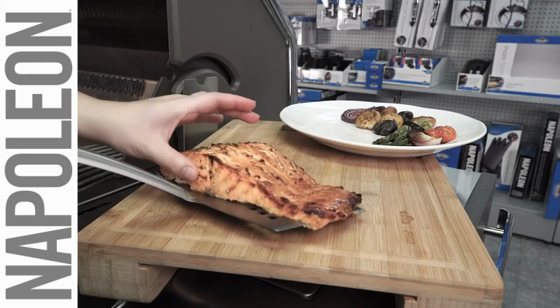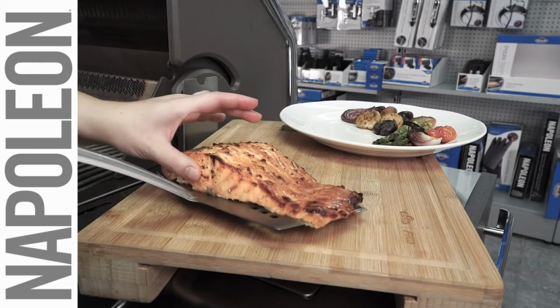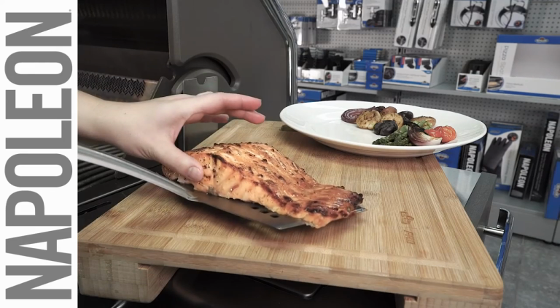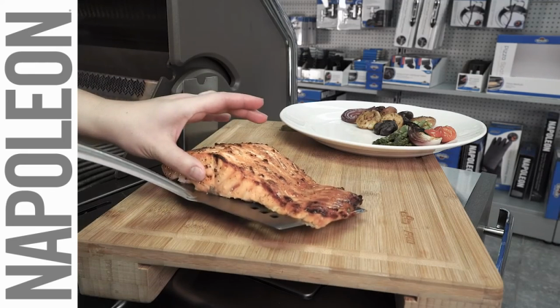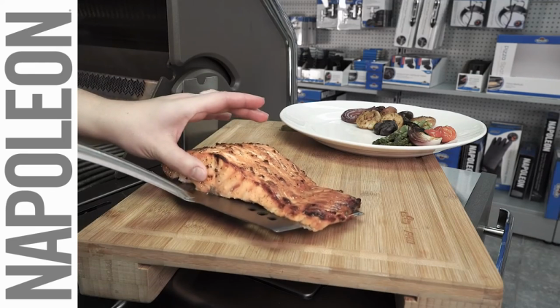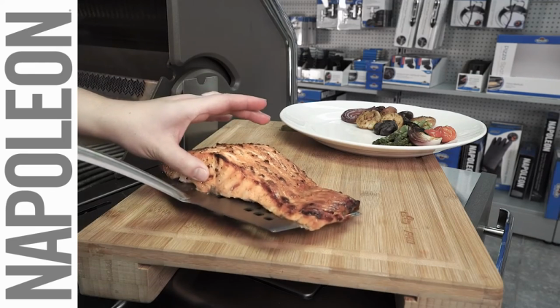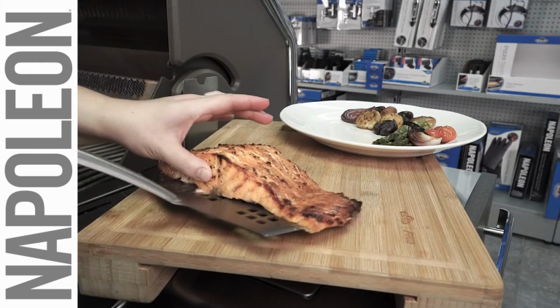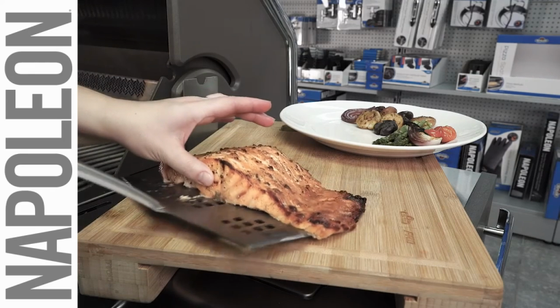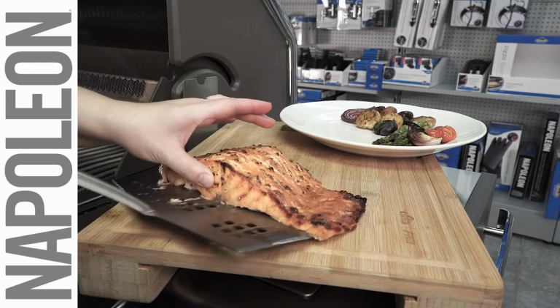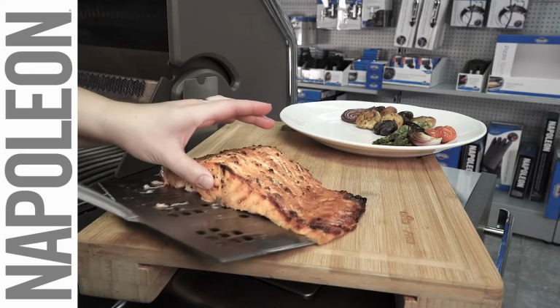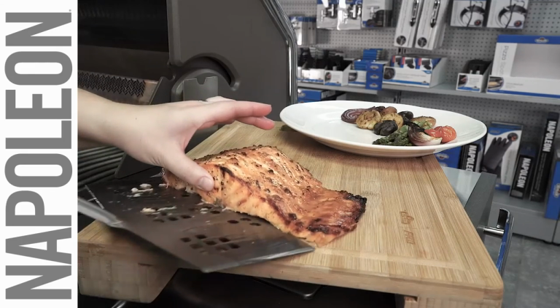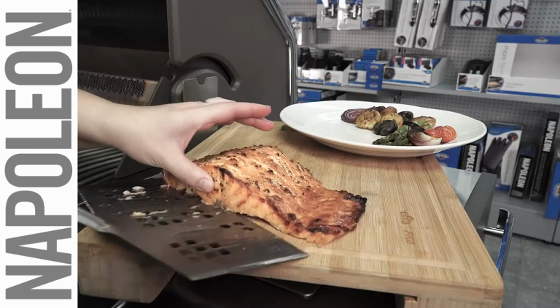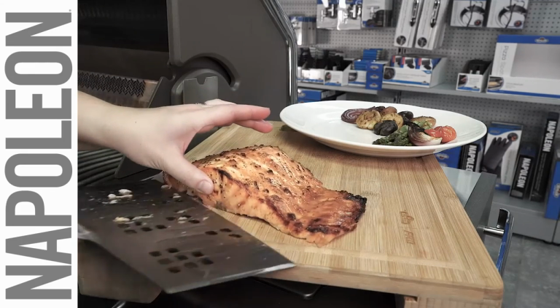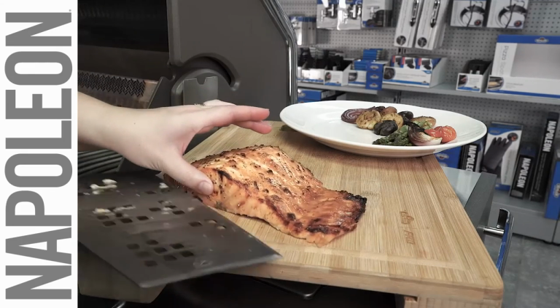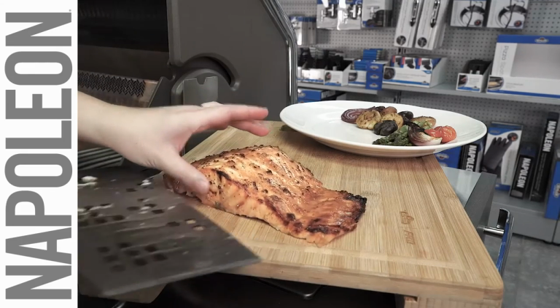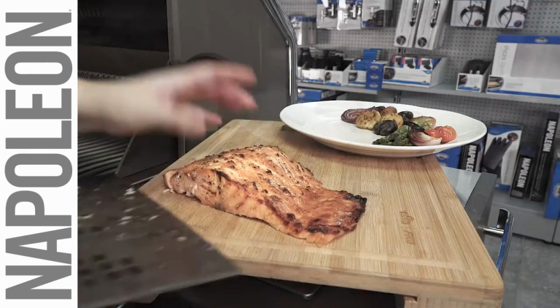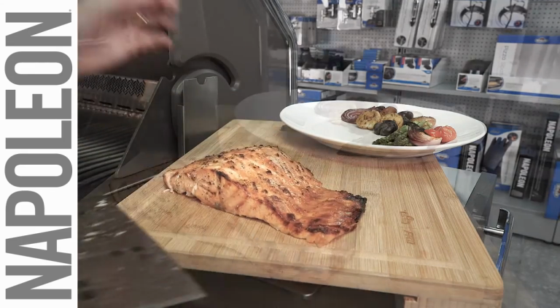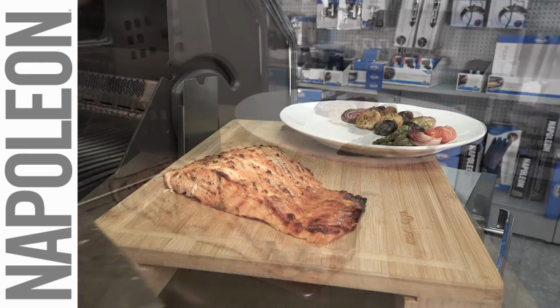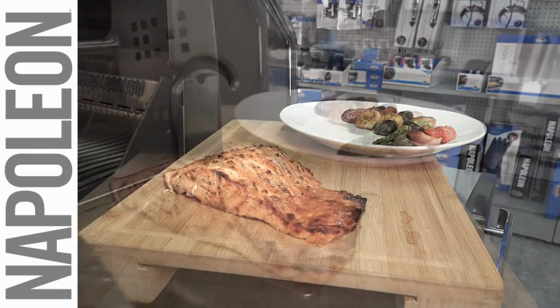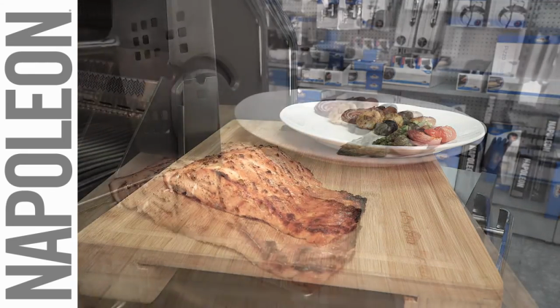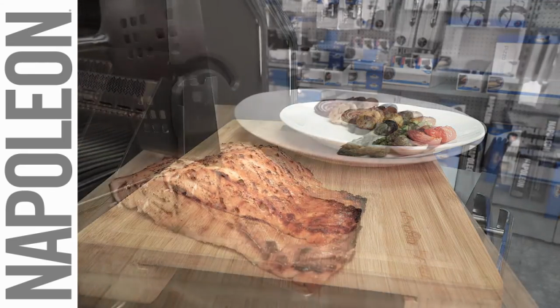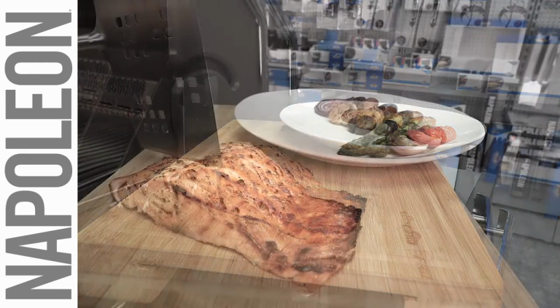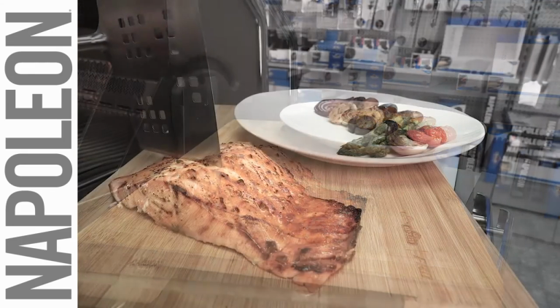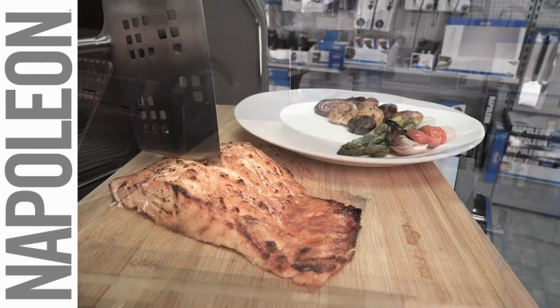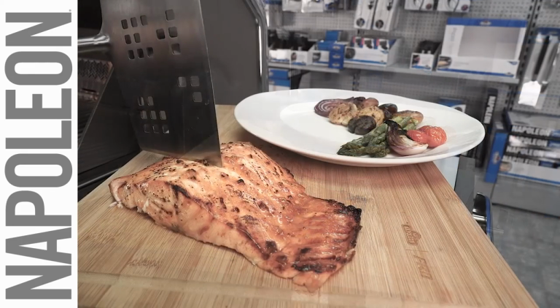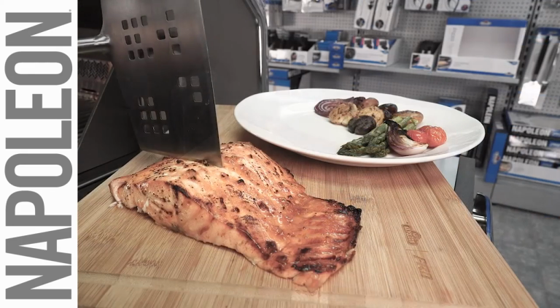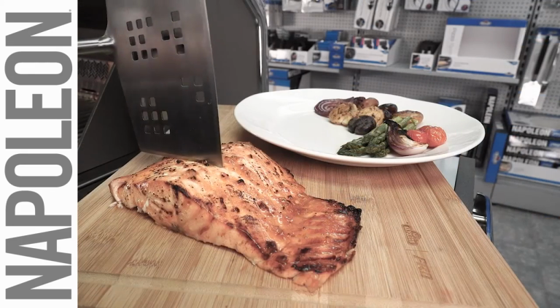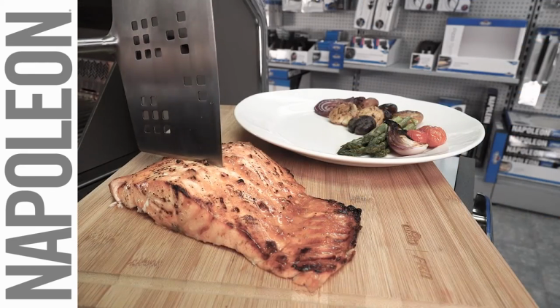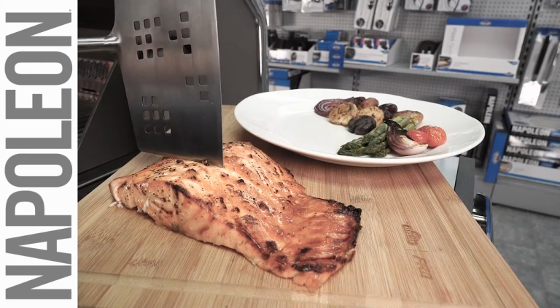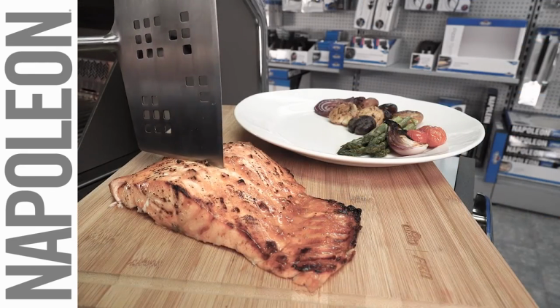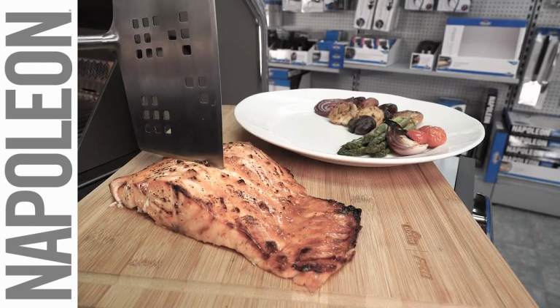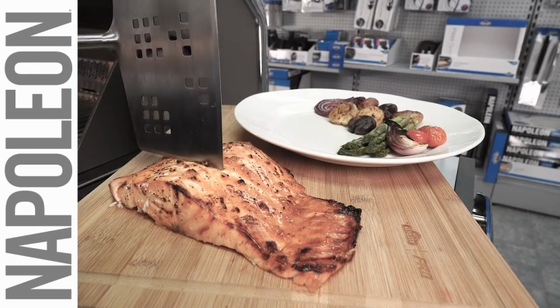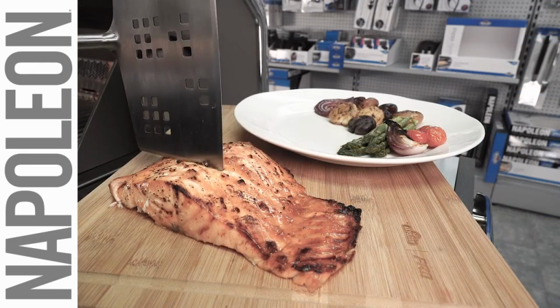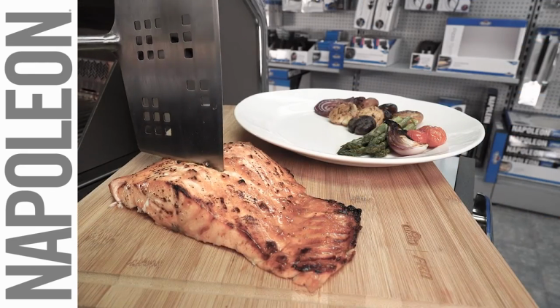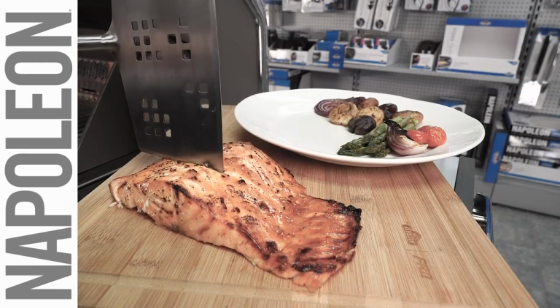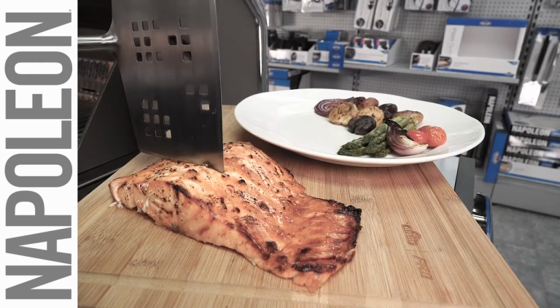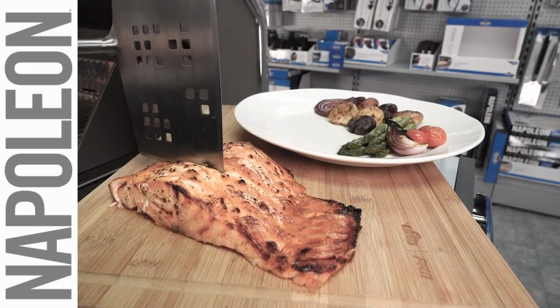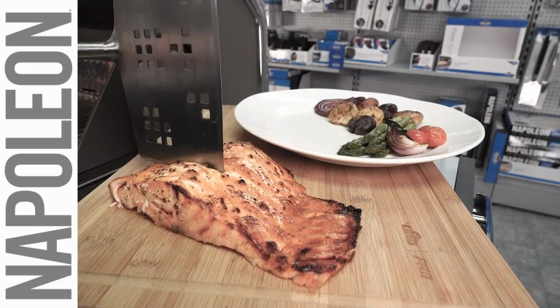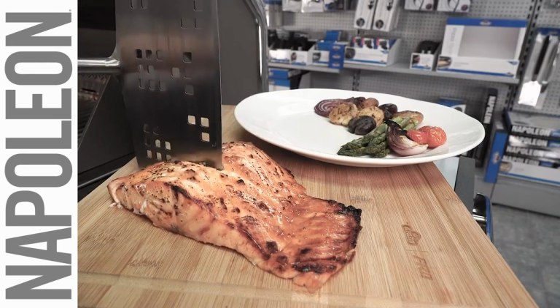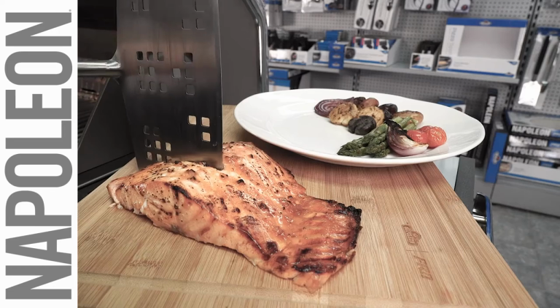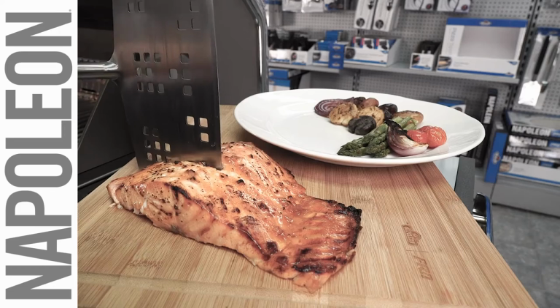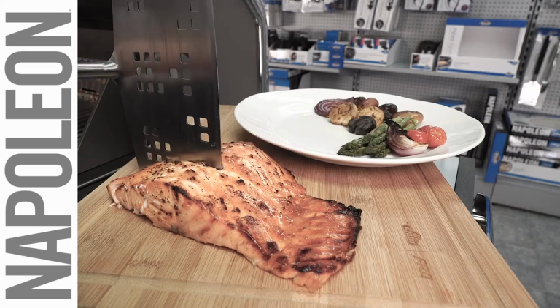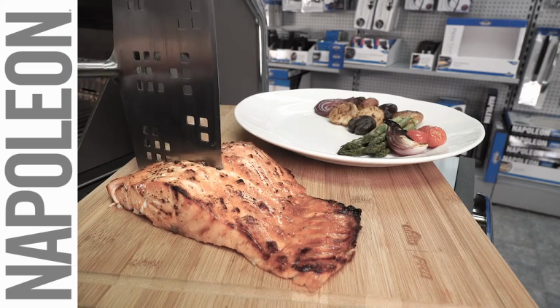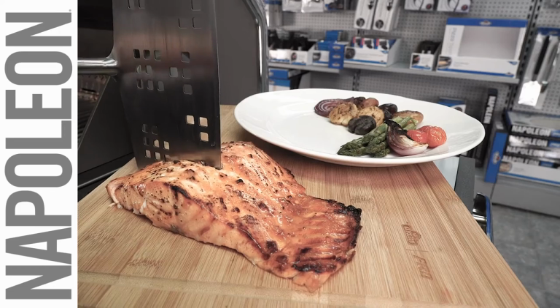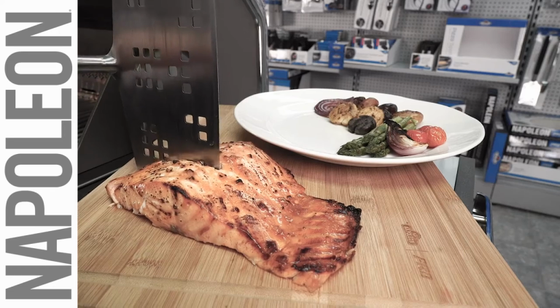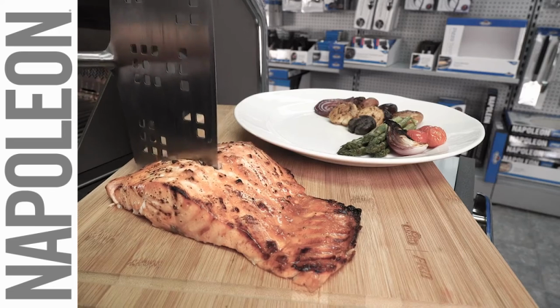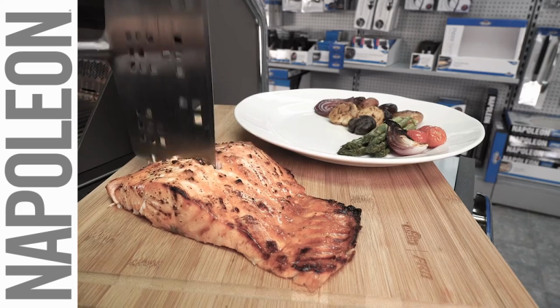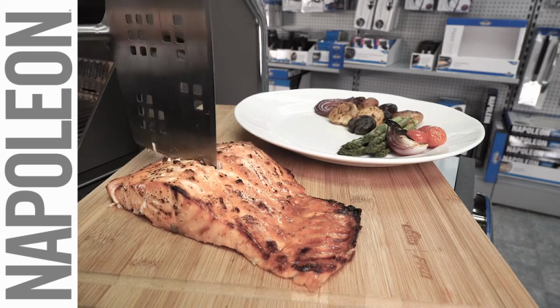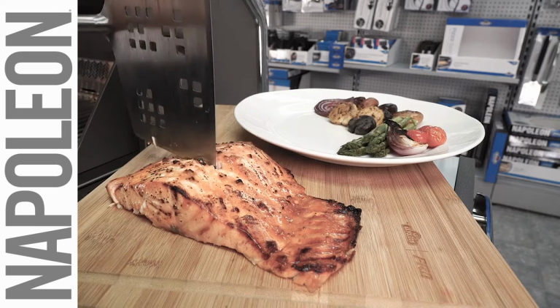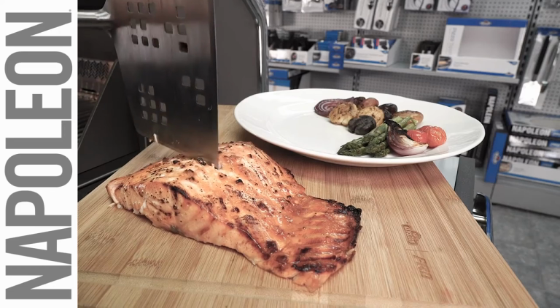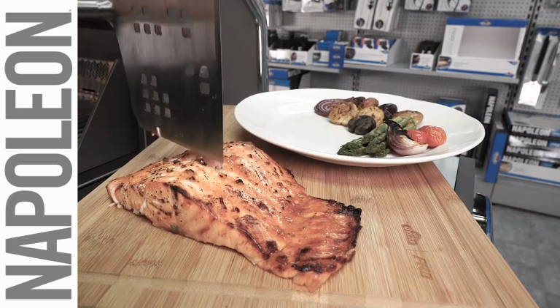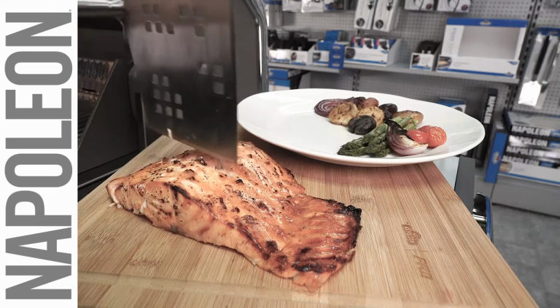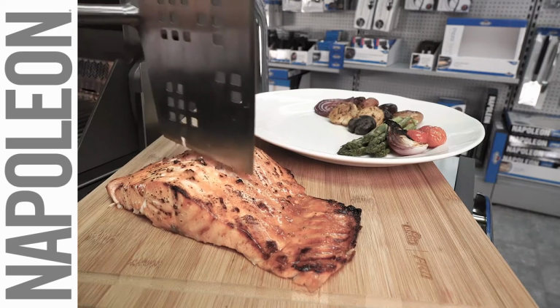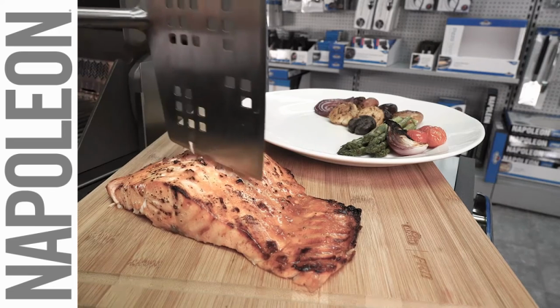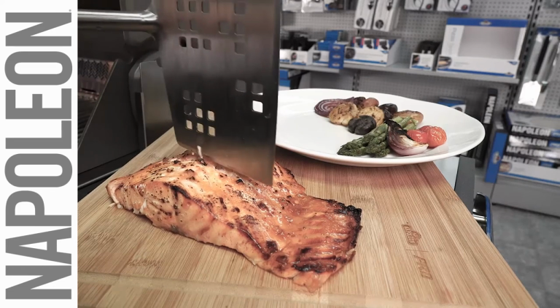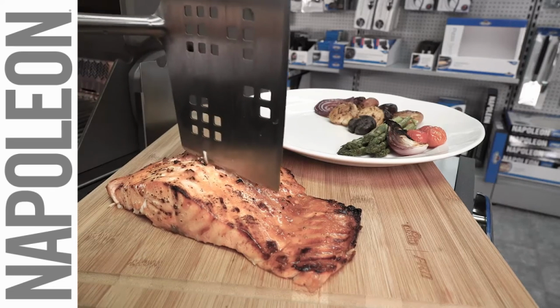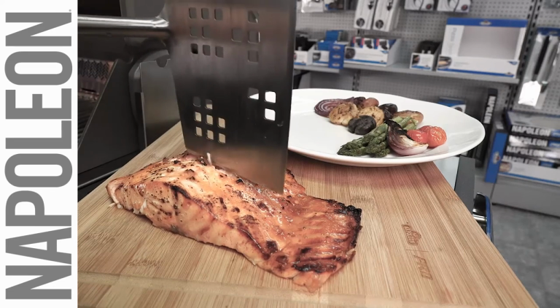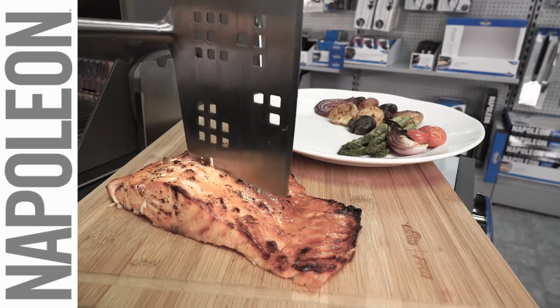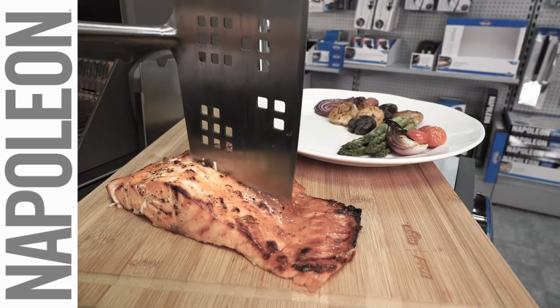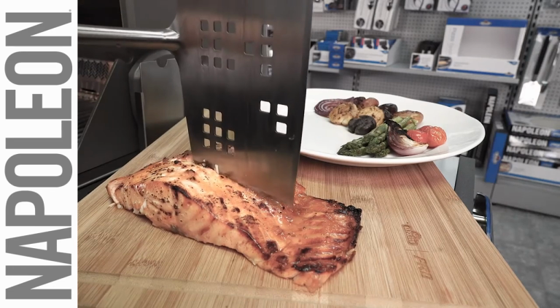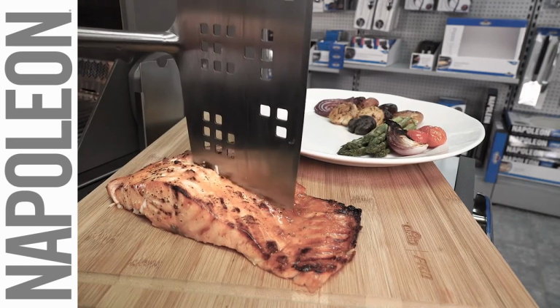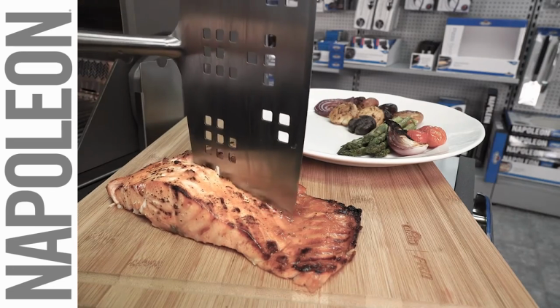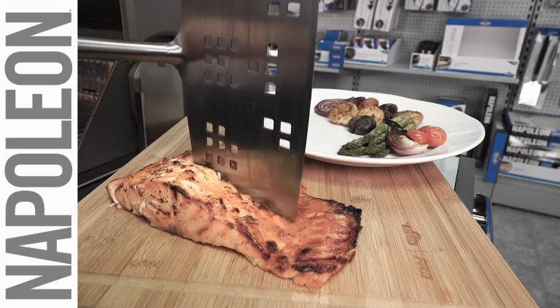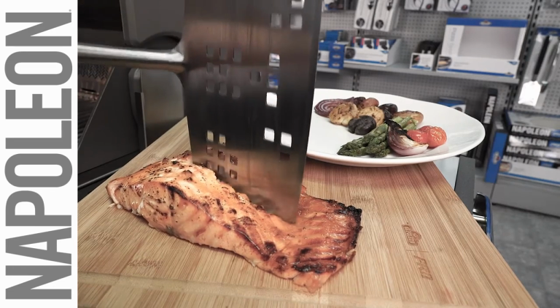This wide spatula has serrated edges on each side, so when your food is ready you can cut it into perfect portions.